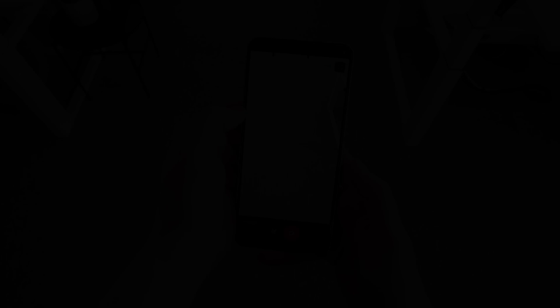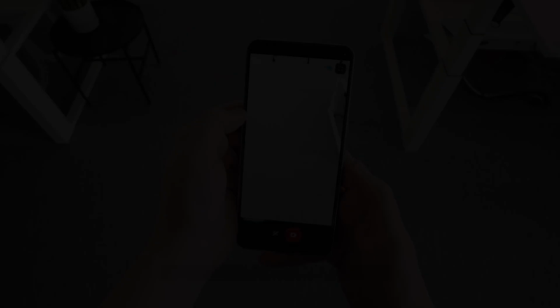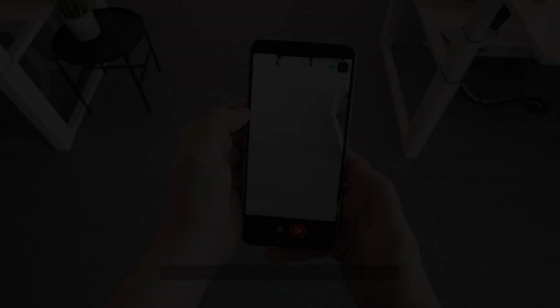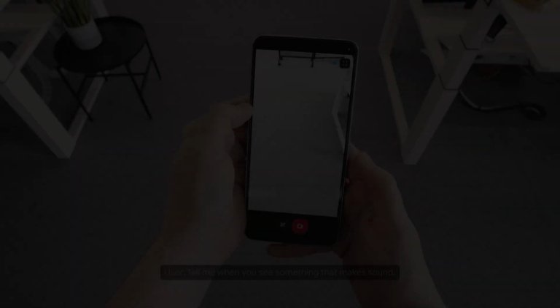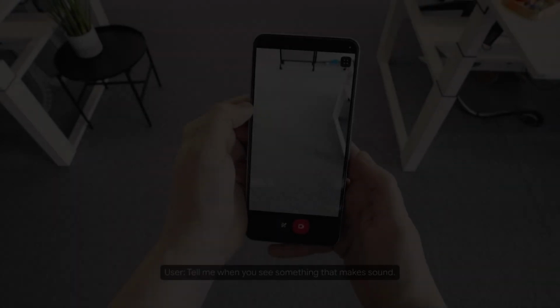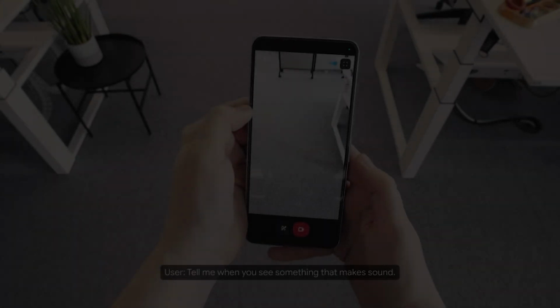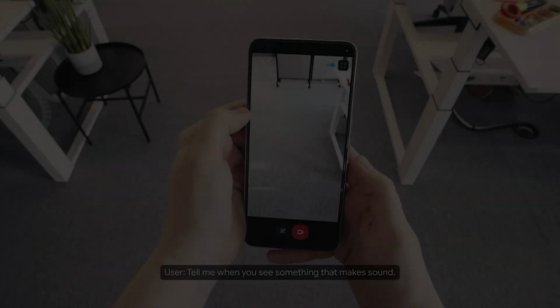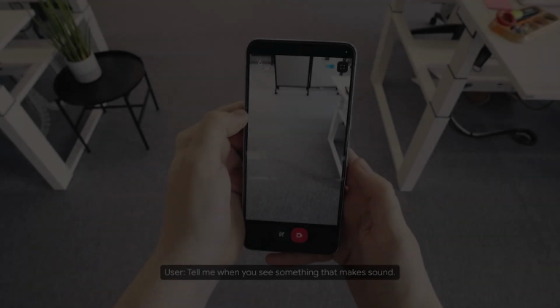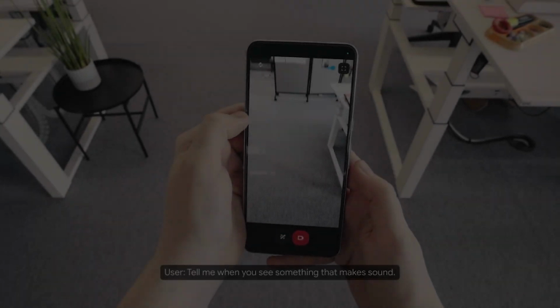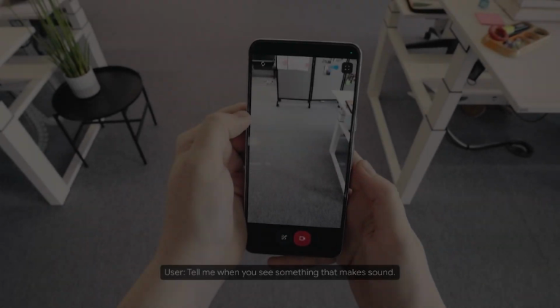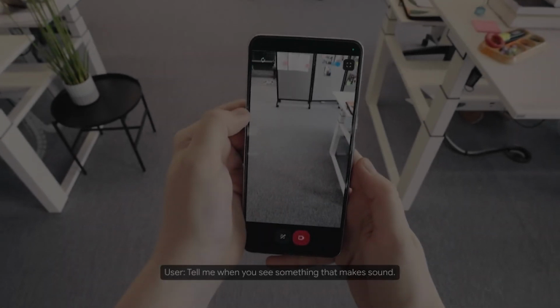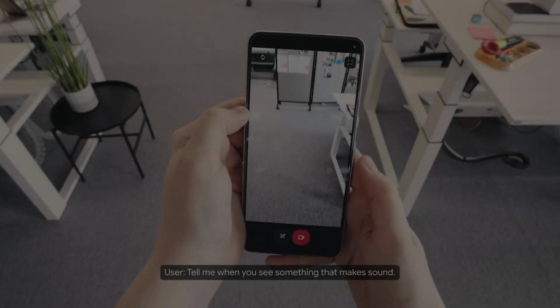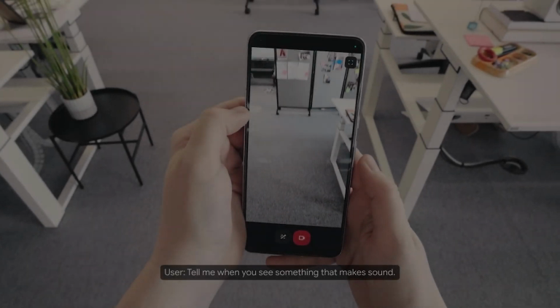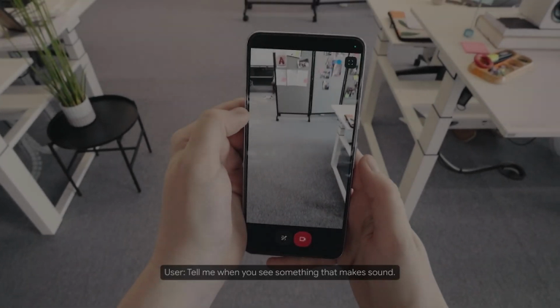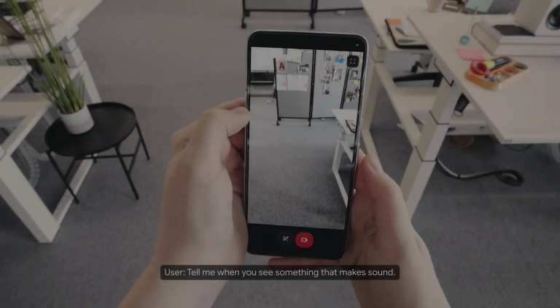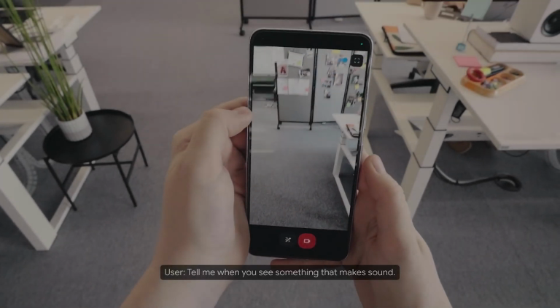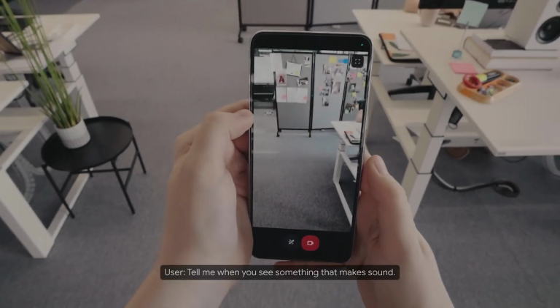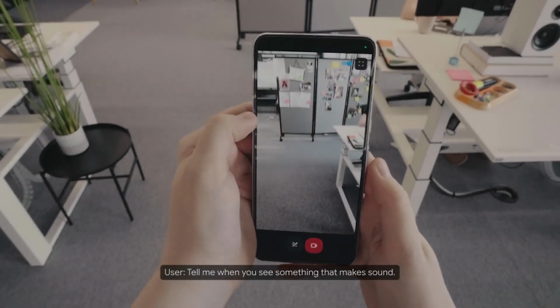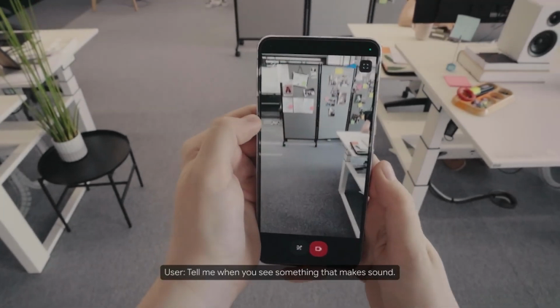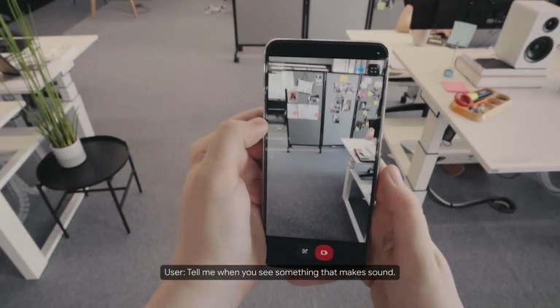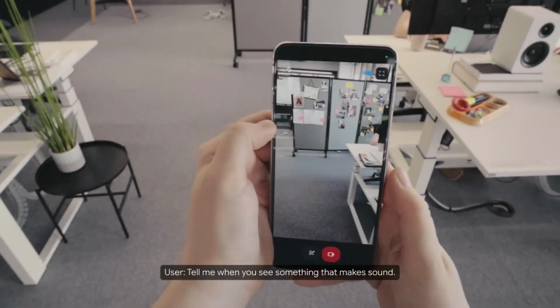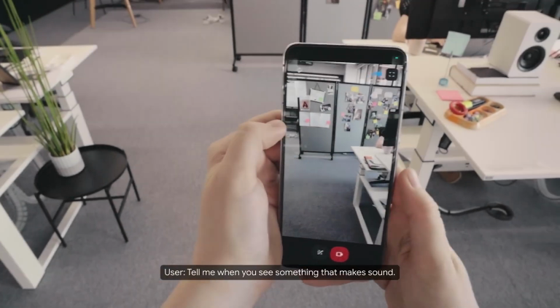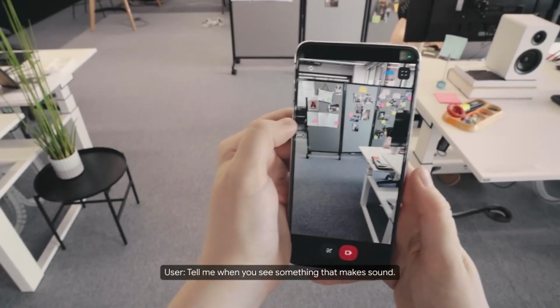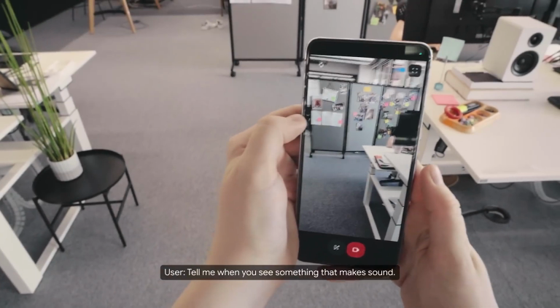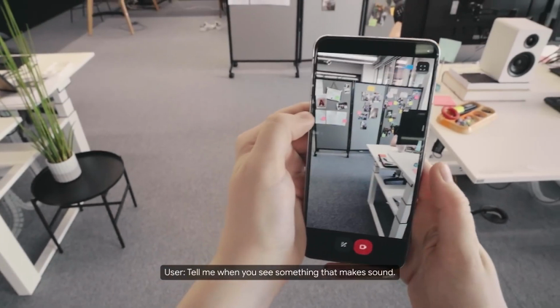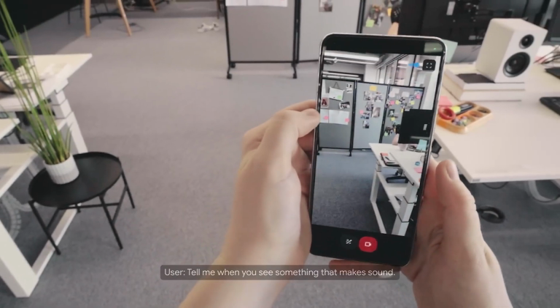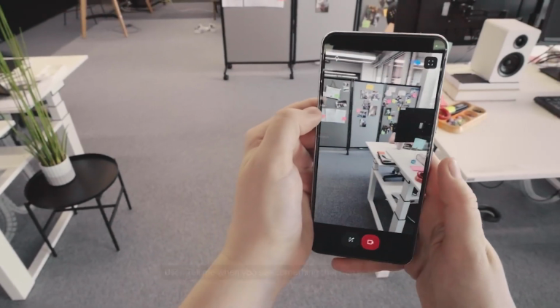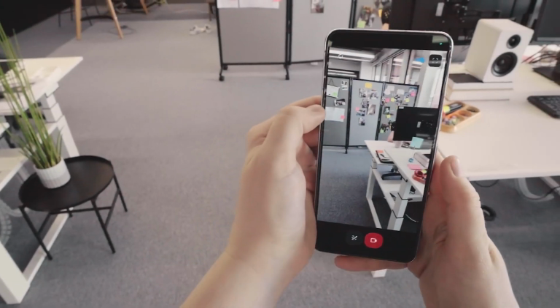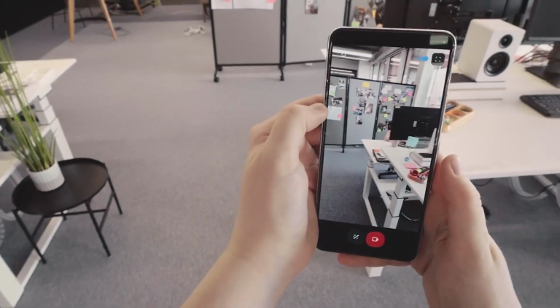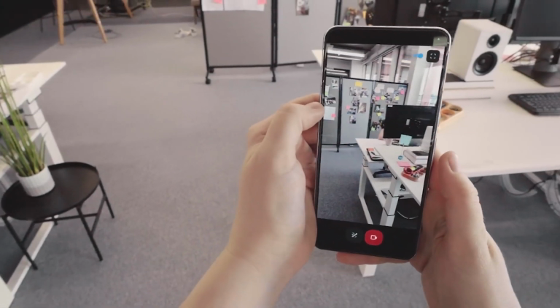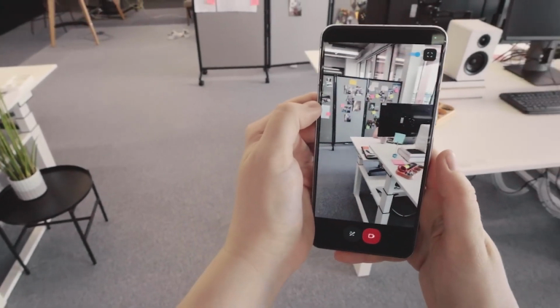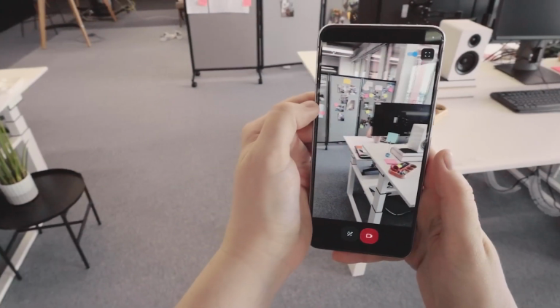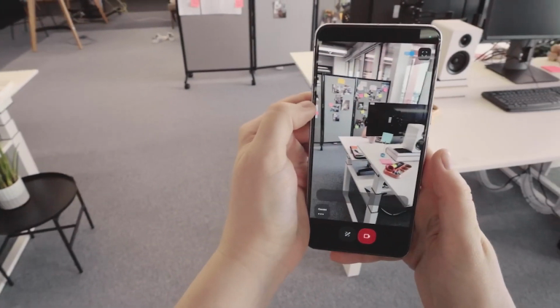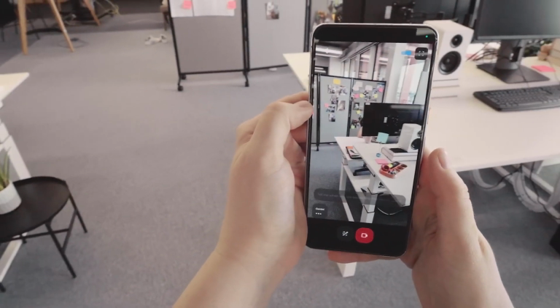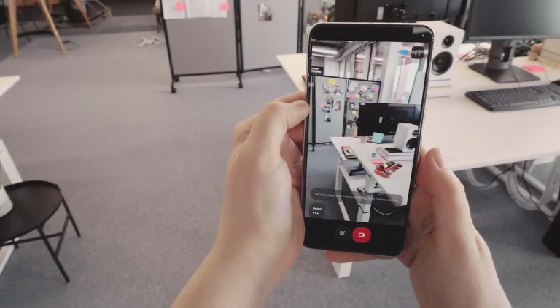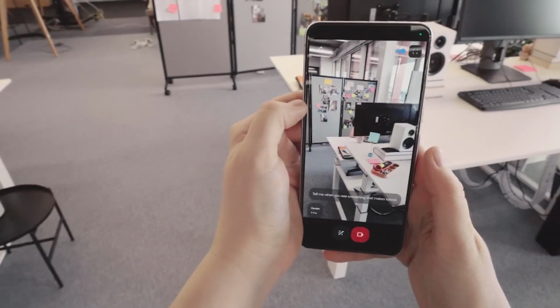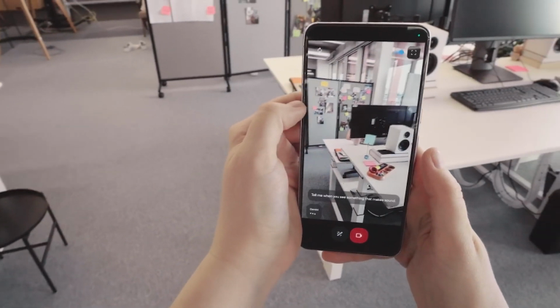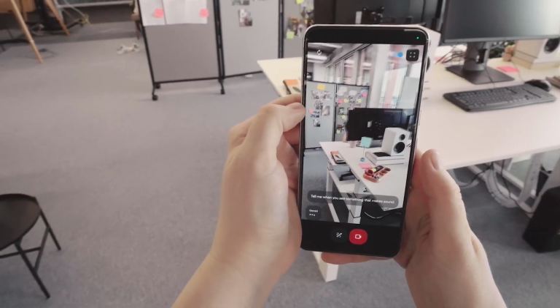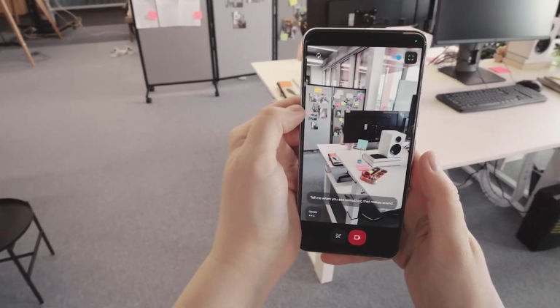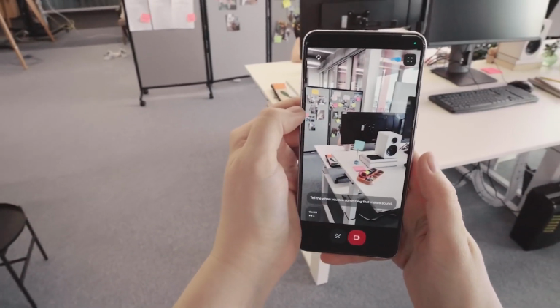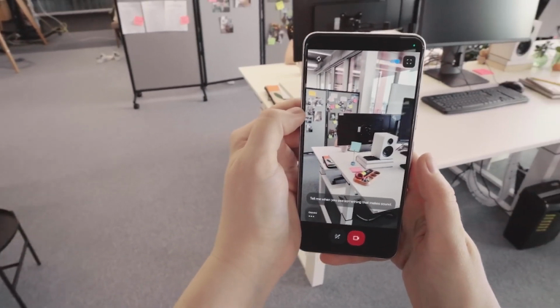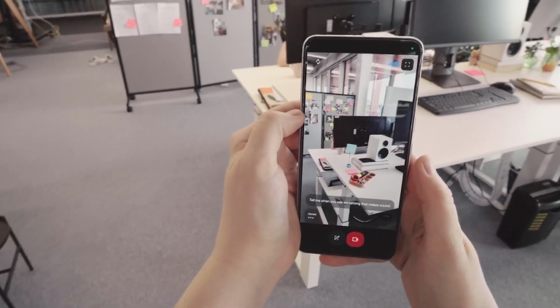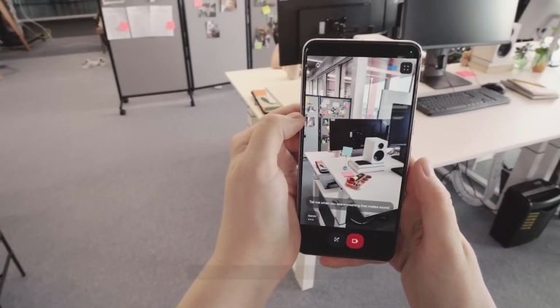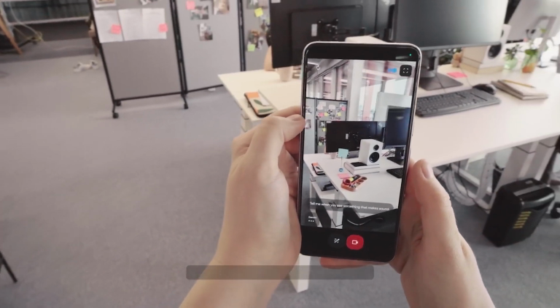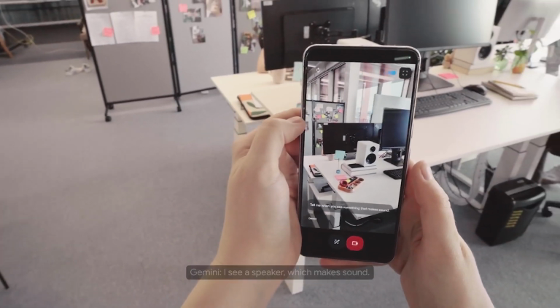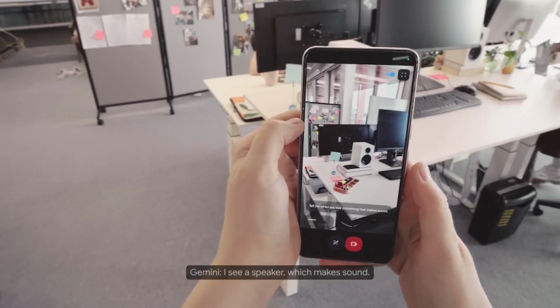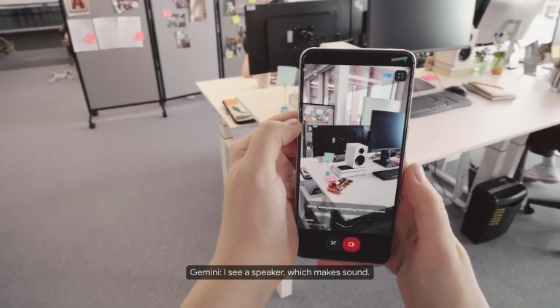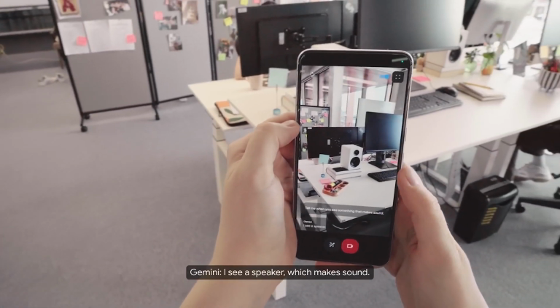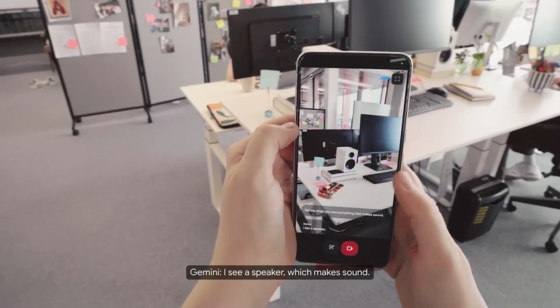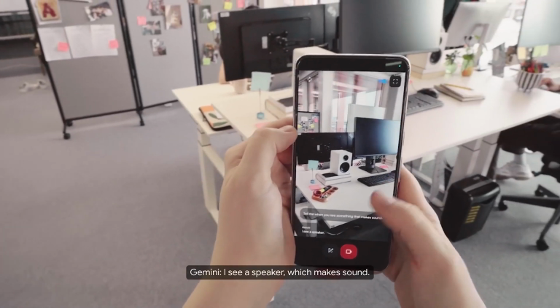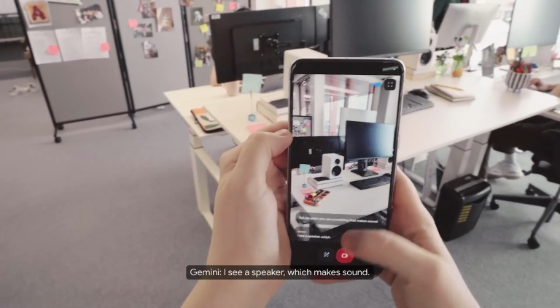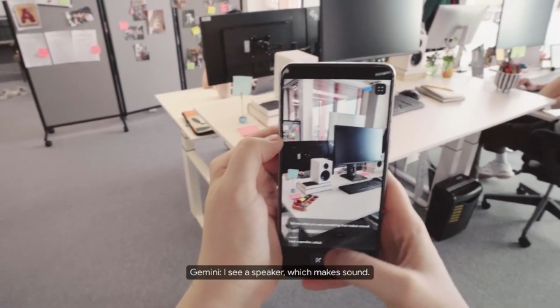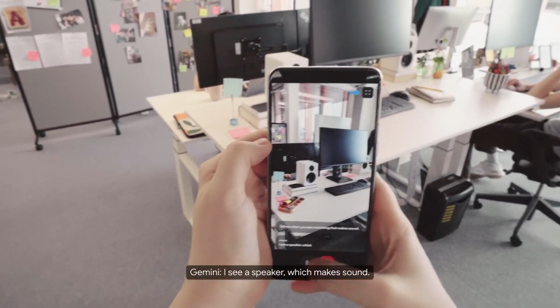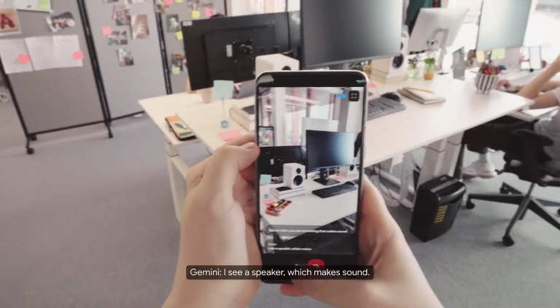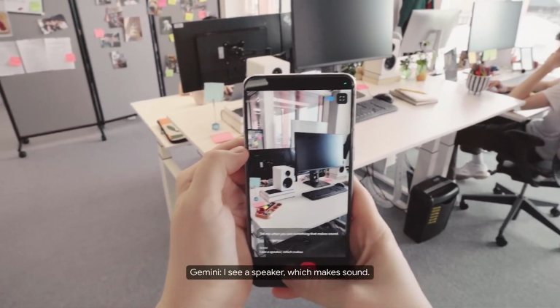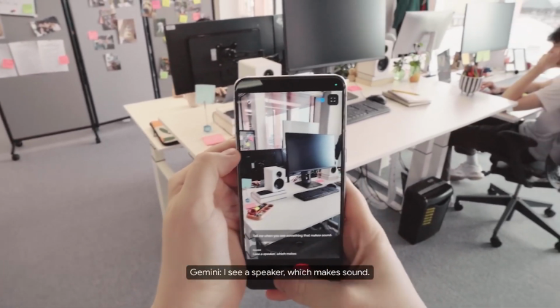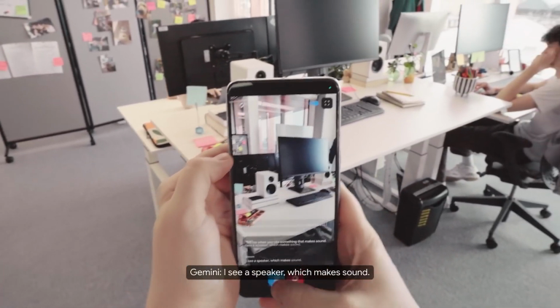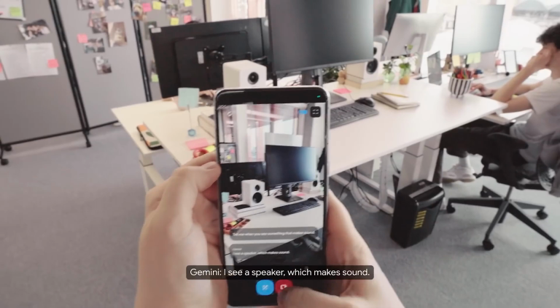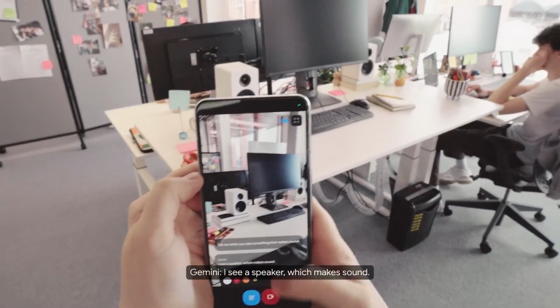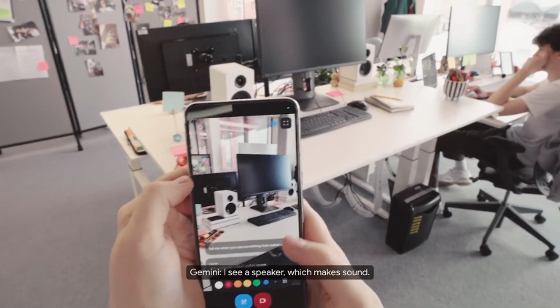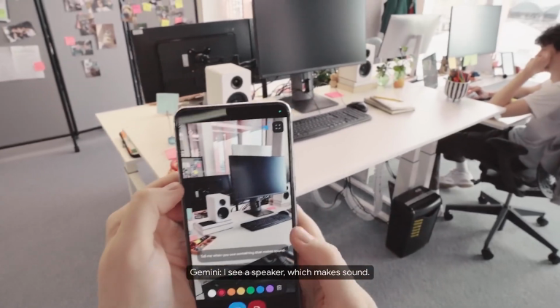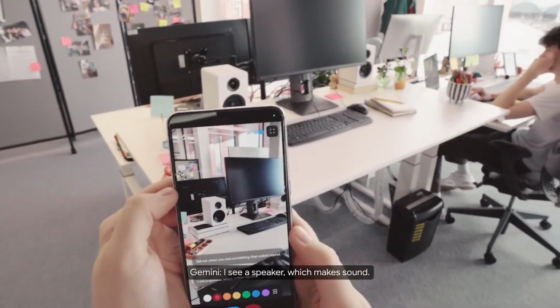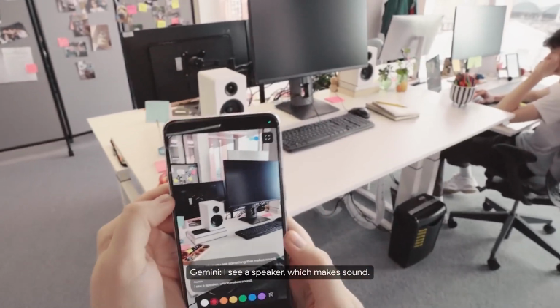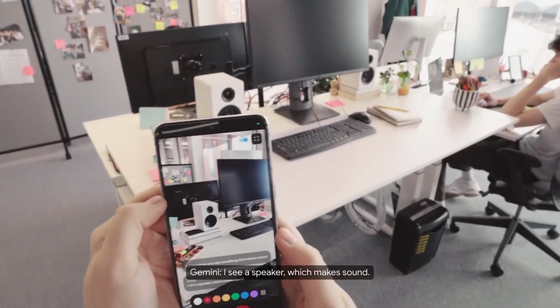Tell me when you see something that makes sound. I see a speaker, which makes sound.